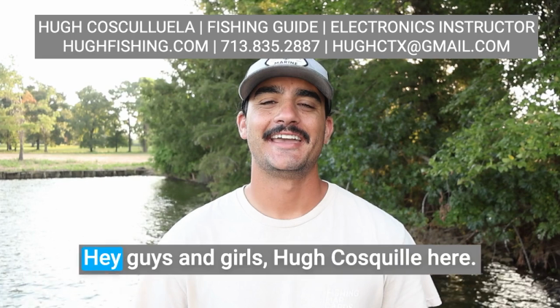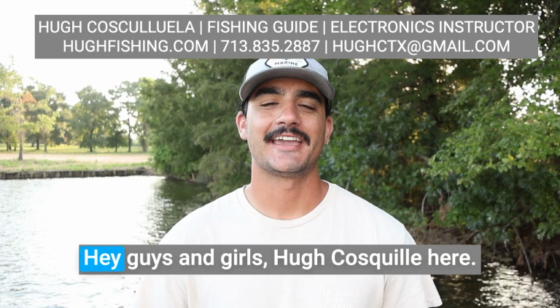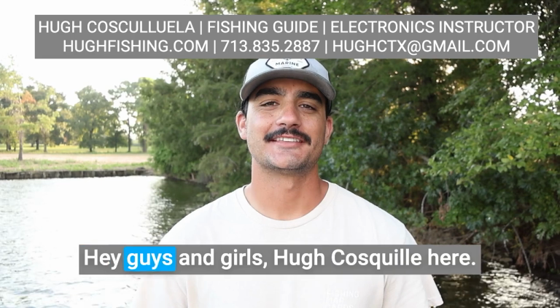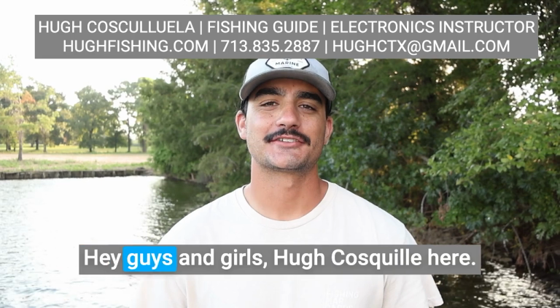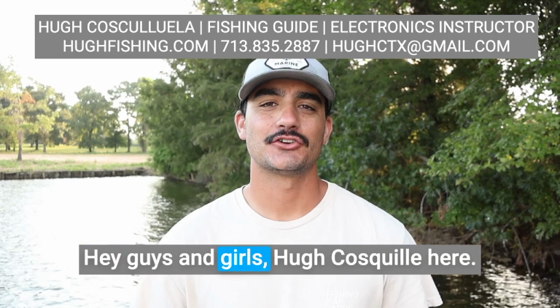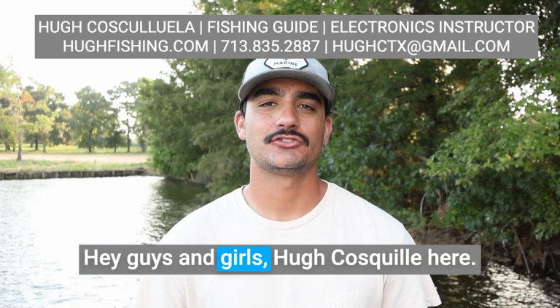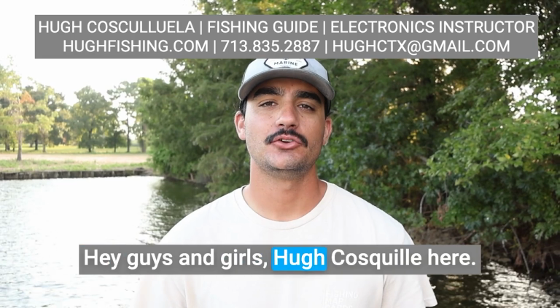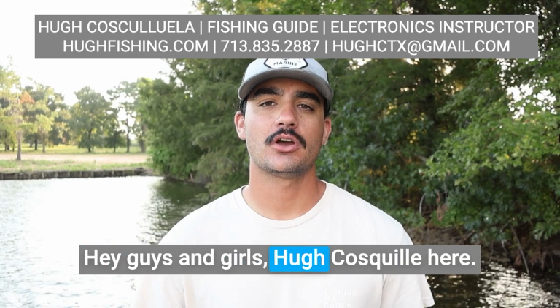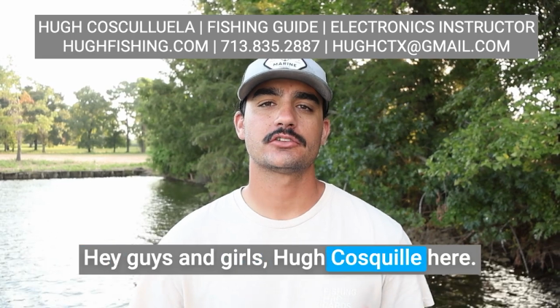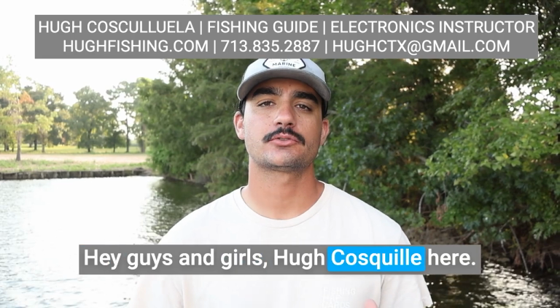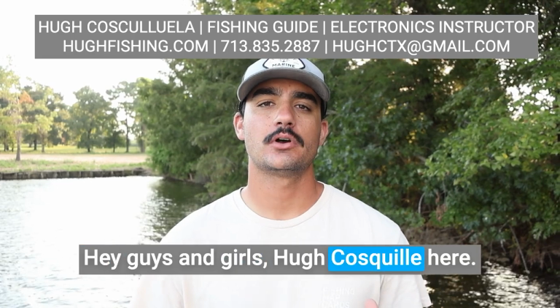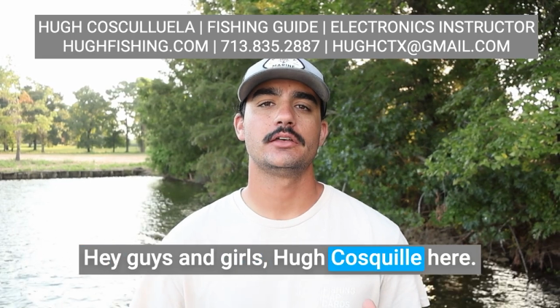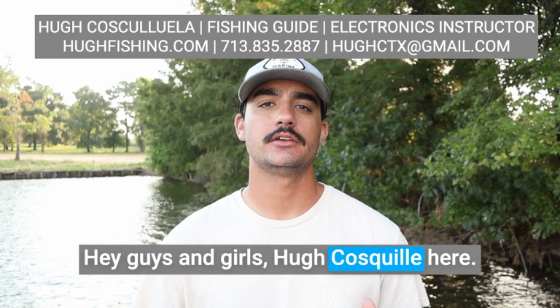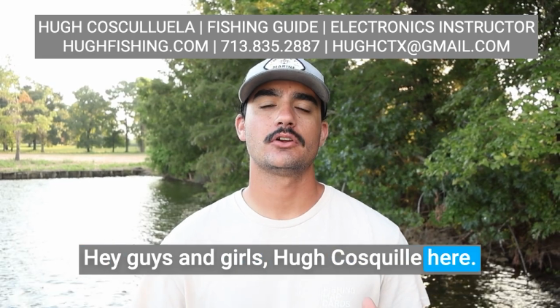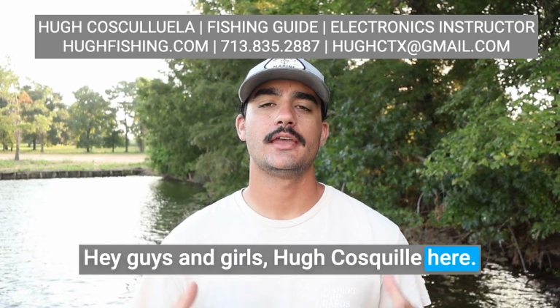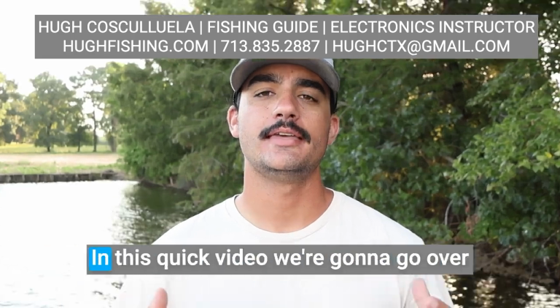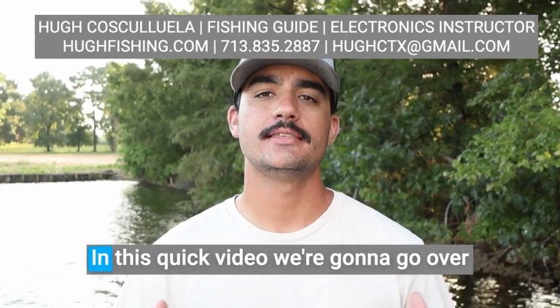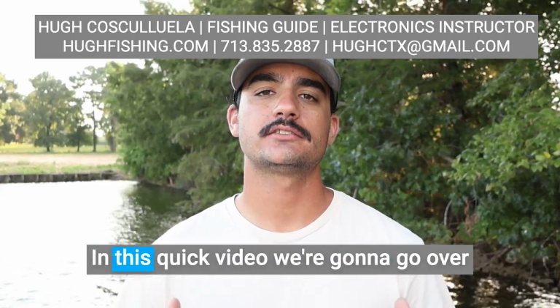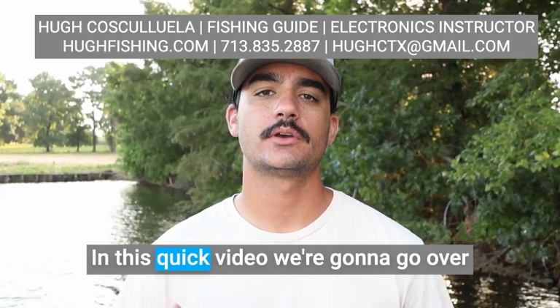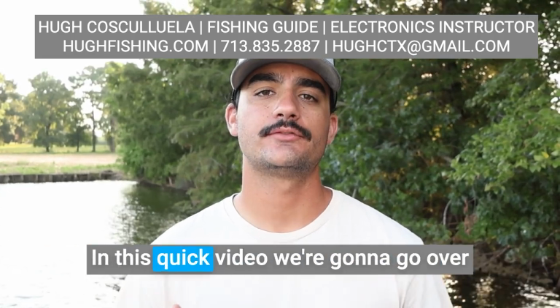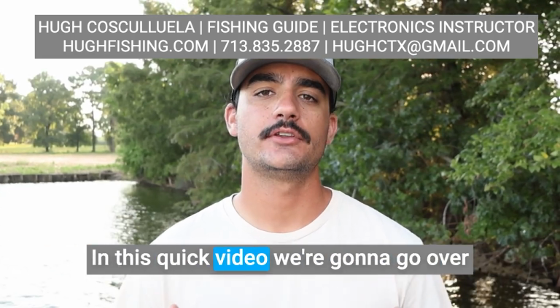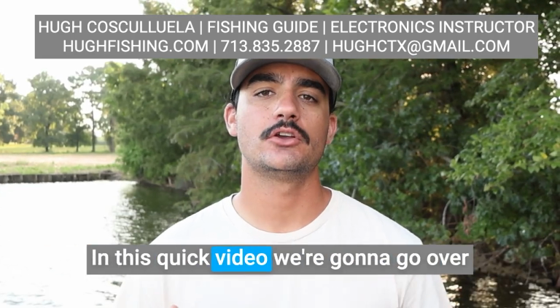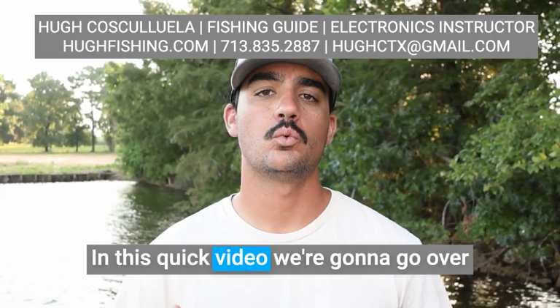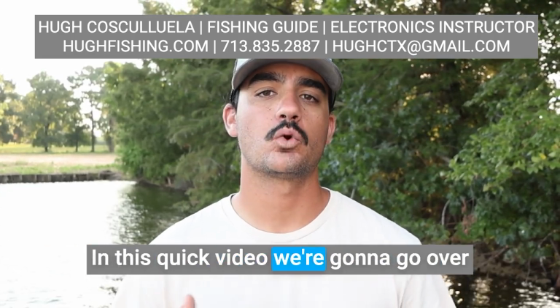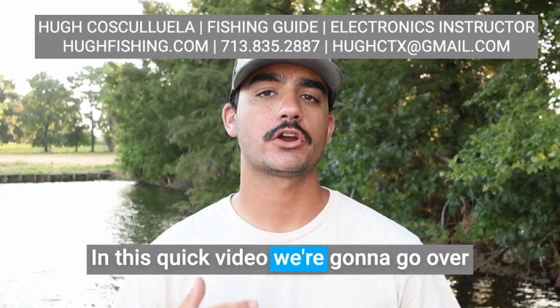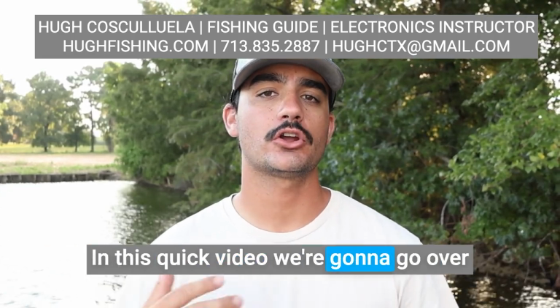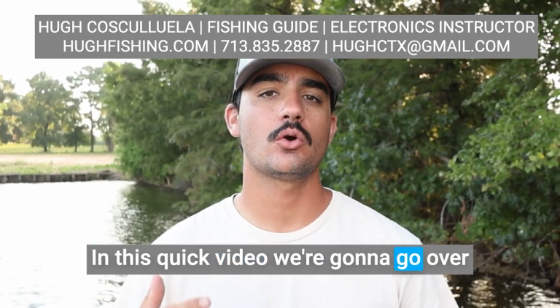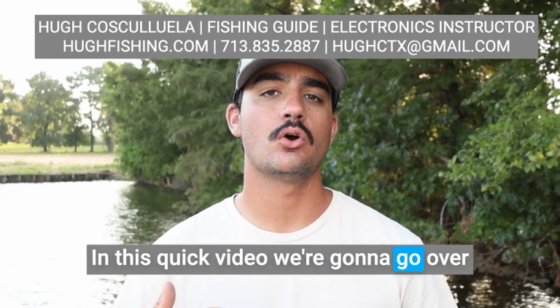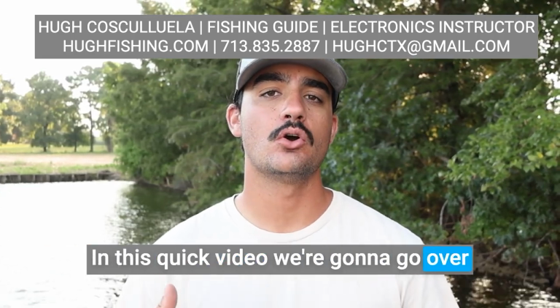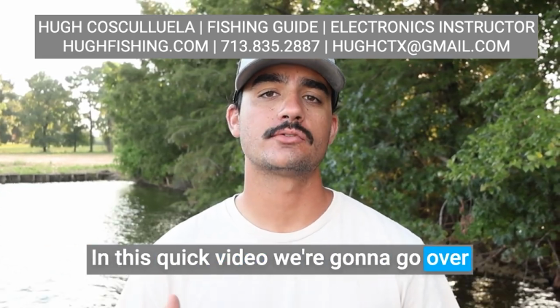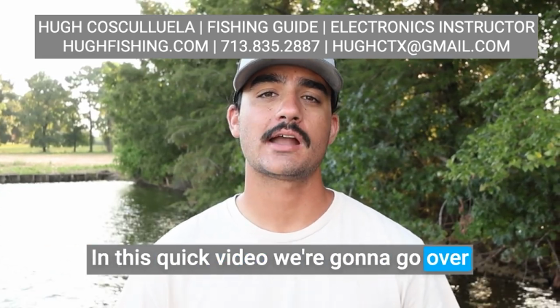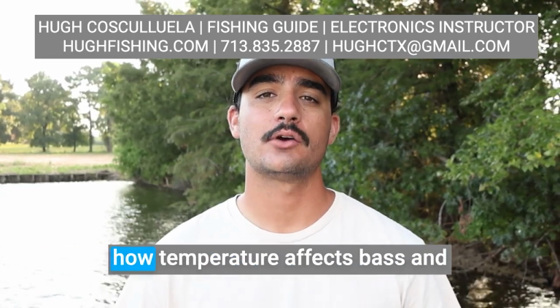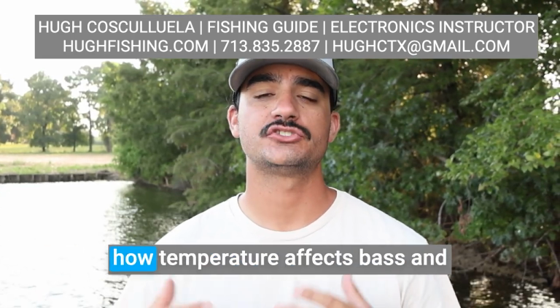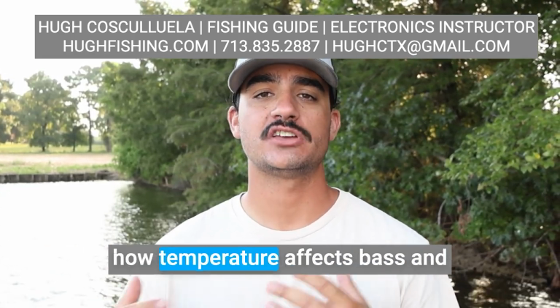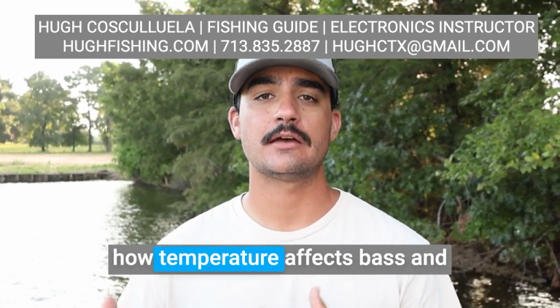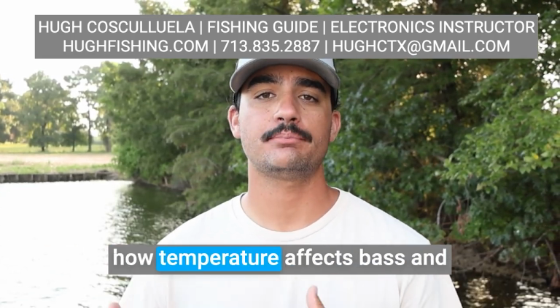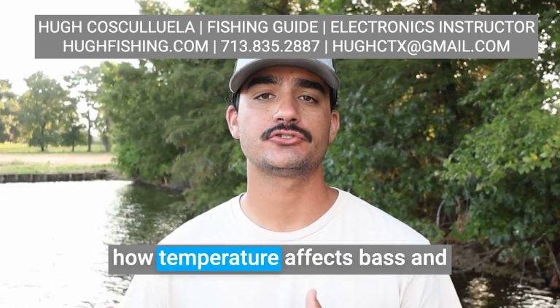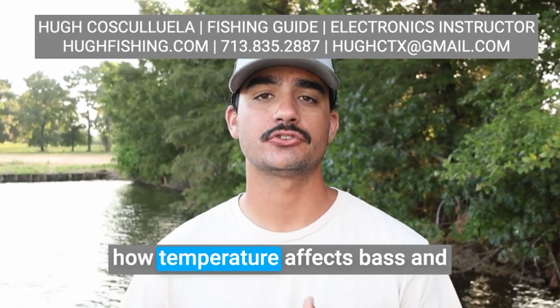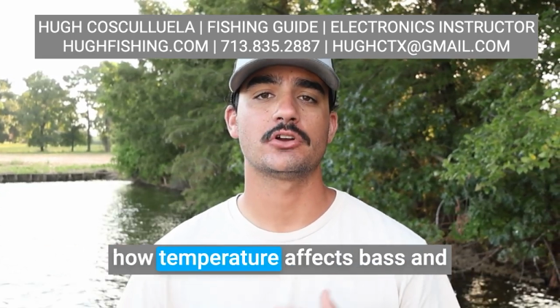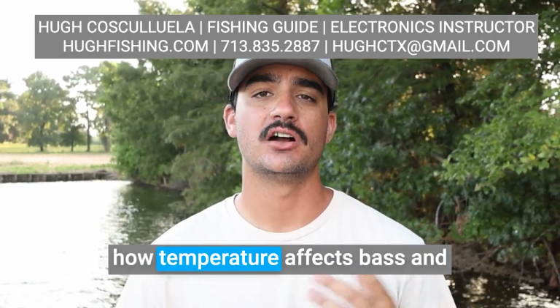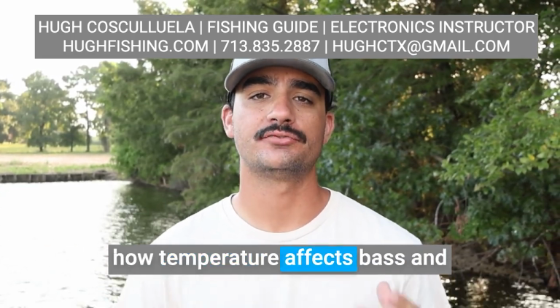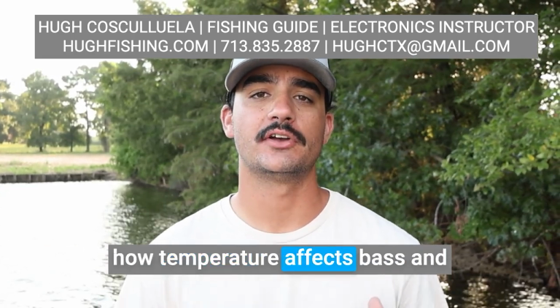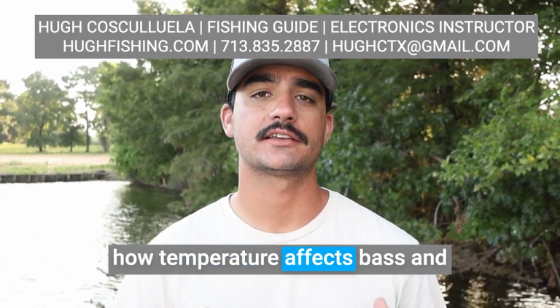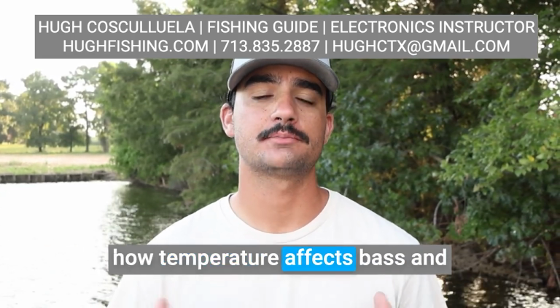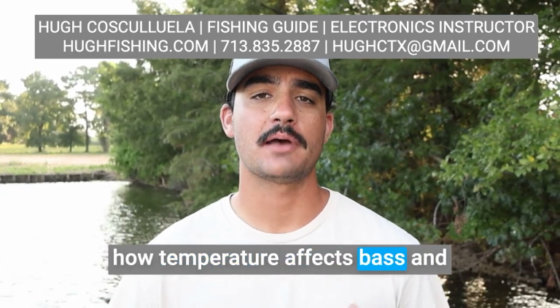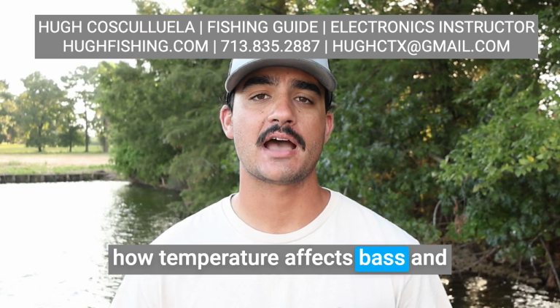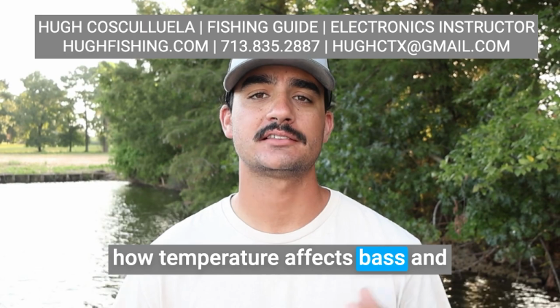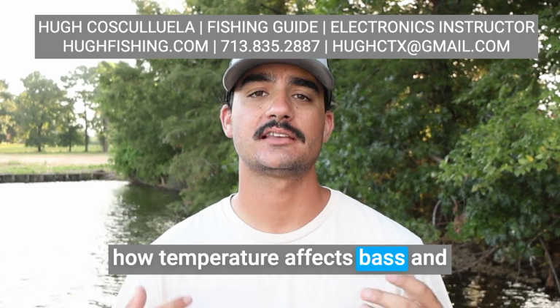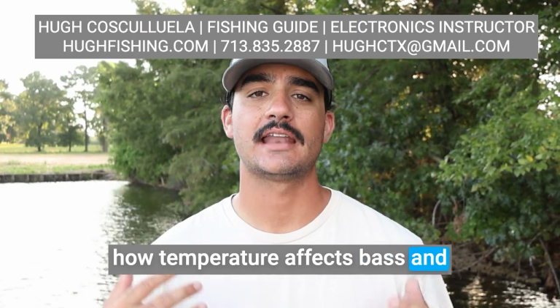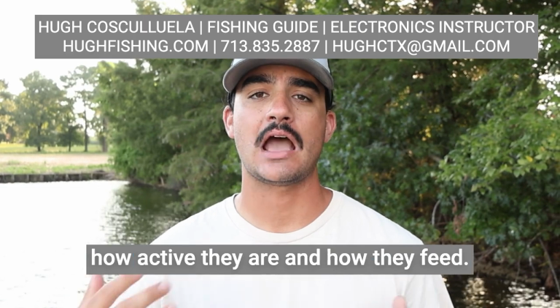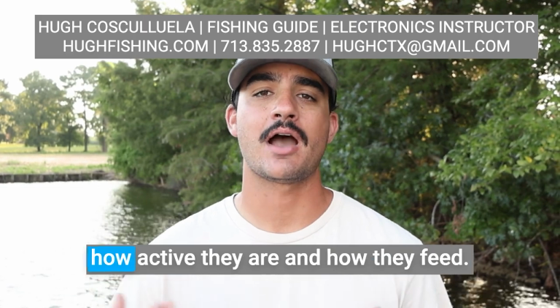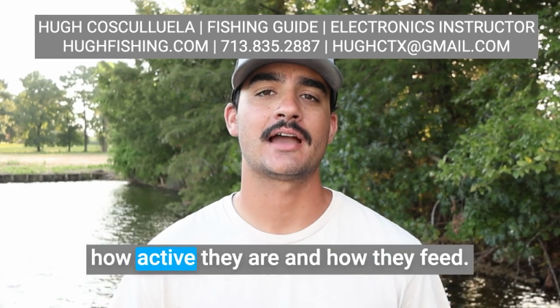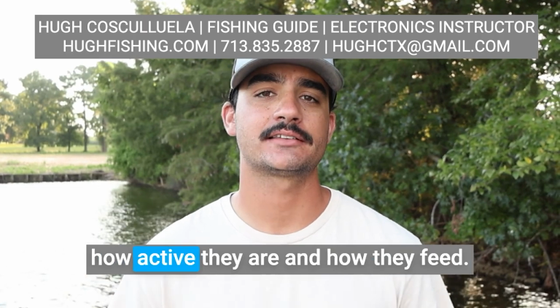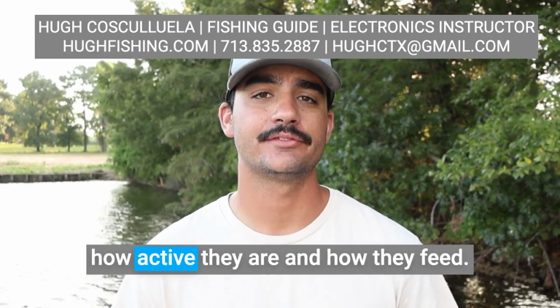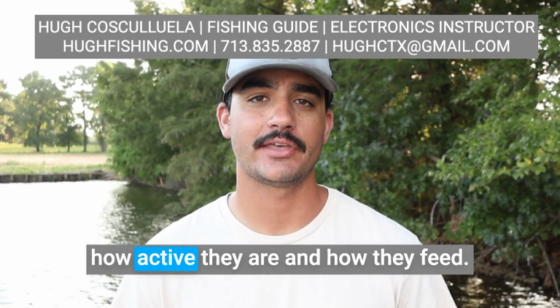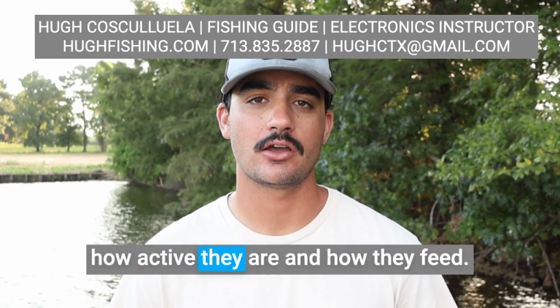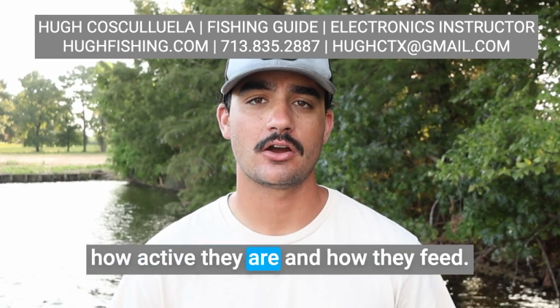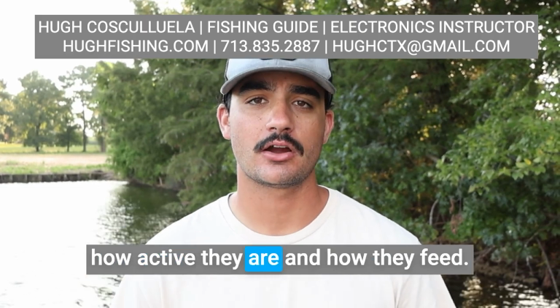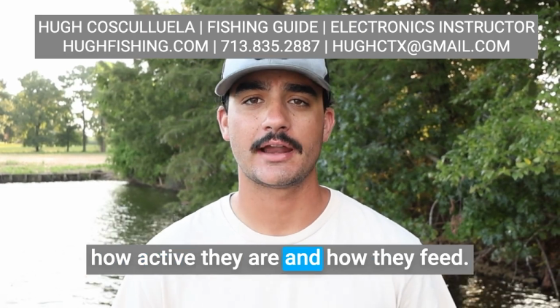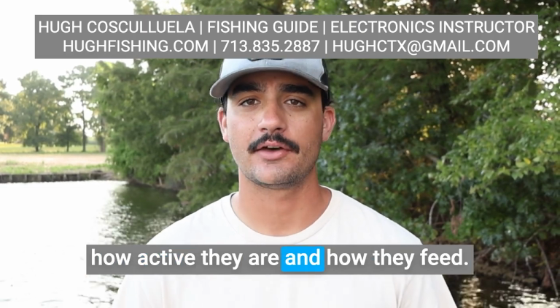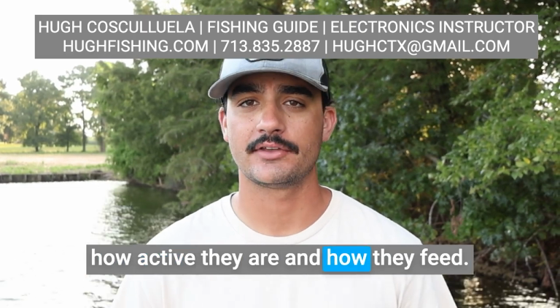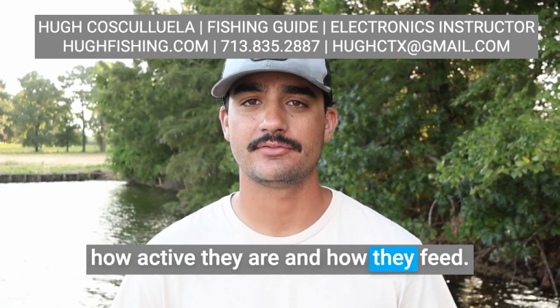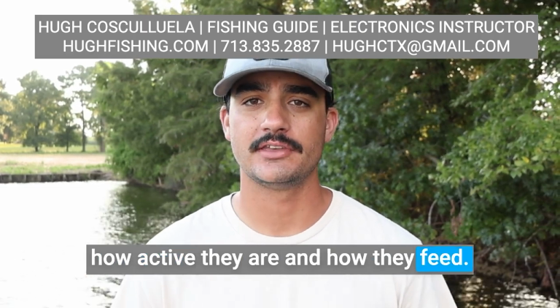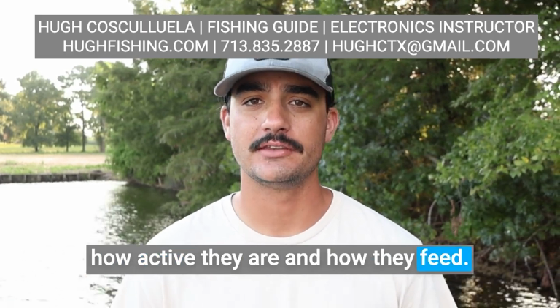Hey guys and girls, Hugh Coscoil here. In this quick video, we're going to go over how temperature affects bass and how active they are and how they feed.